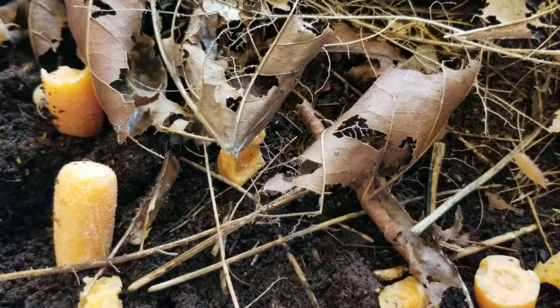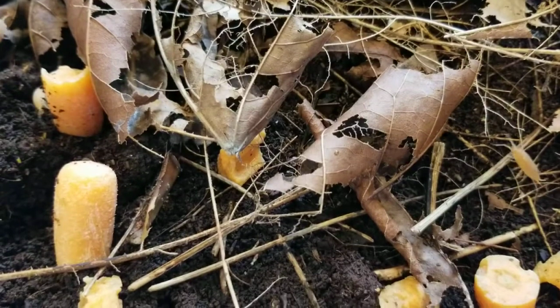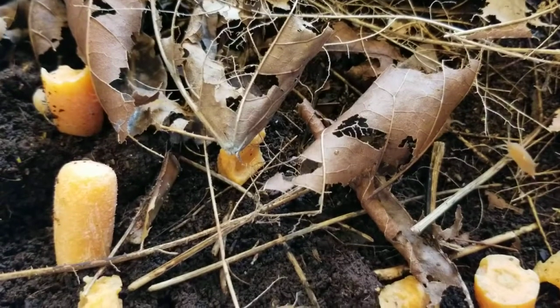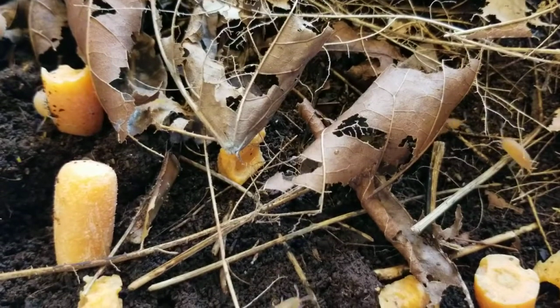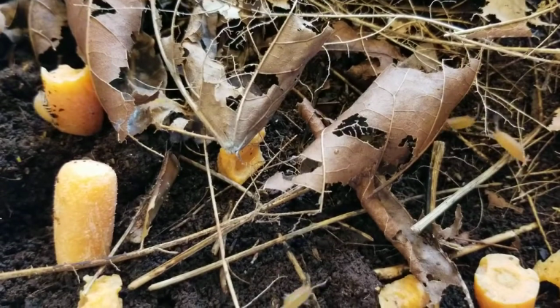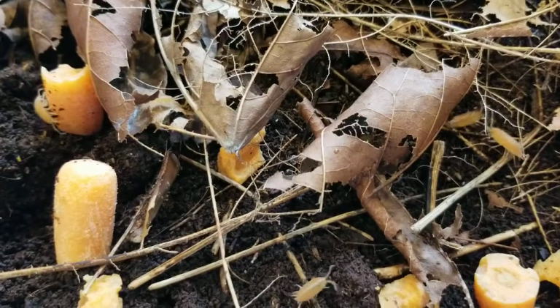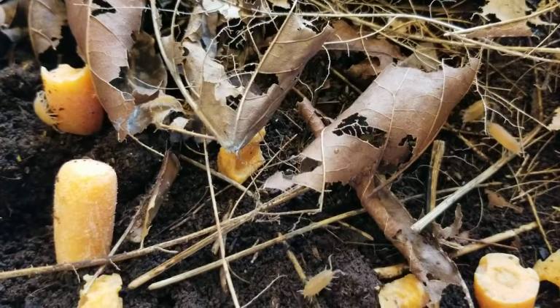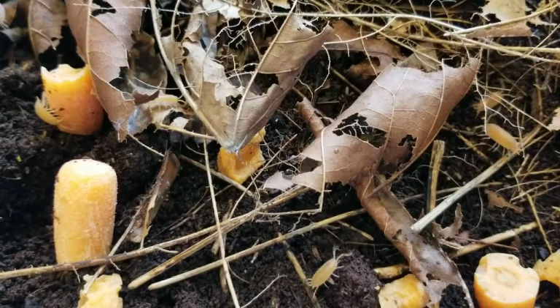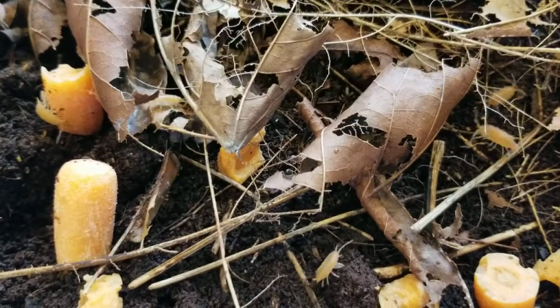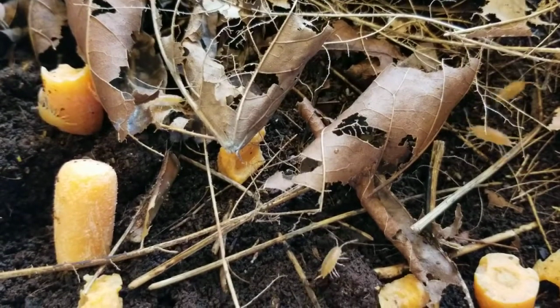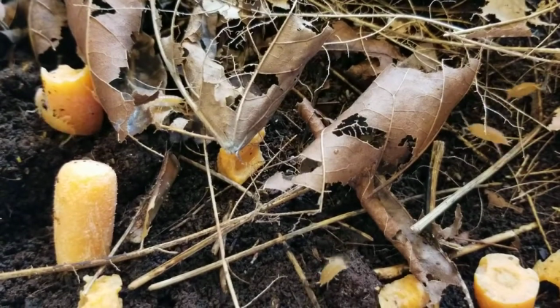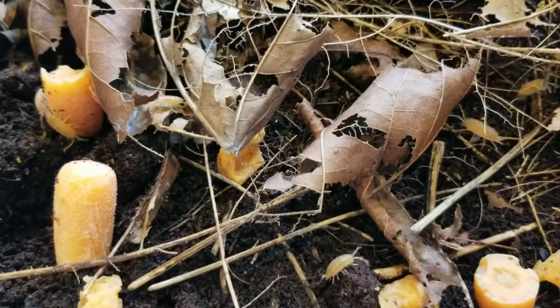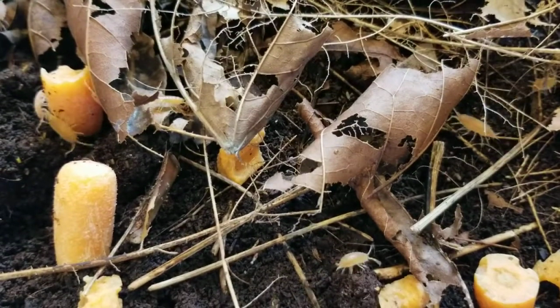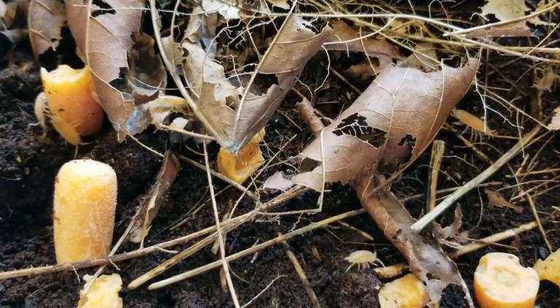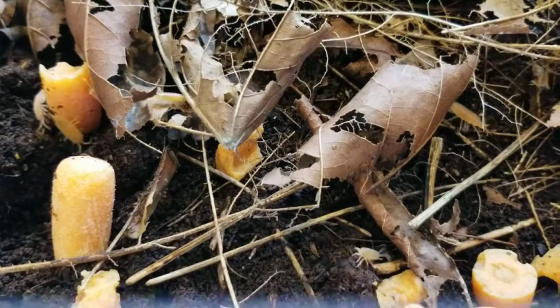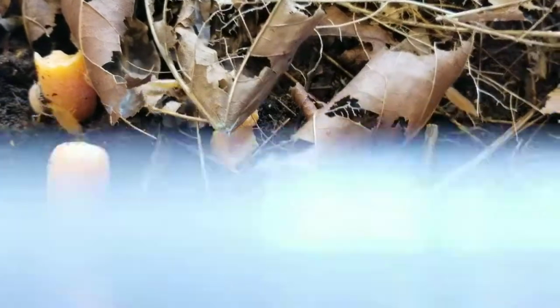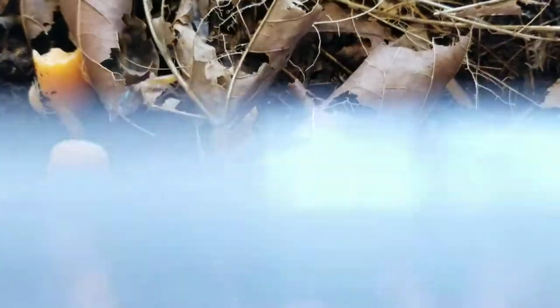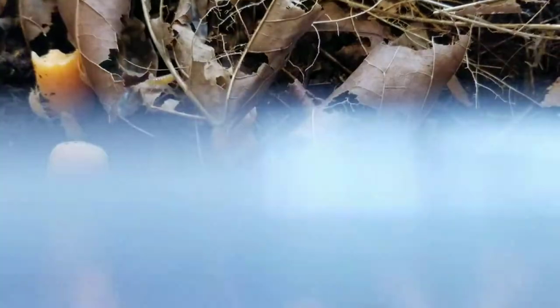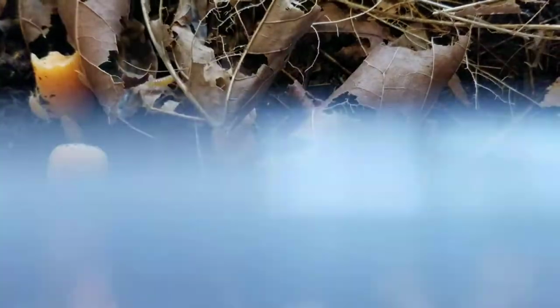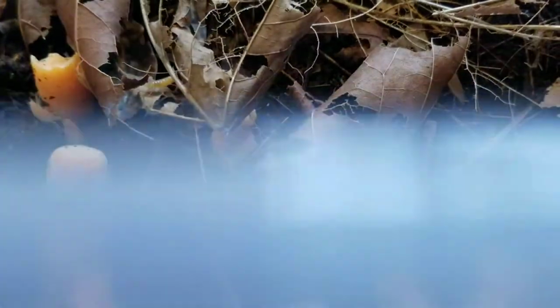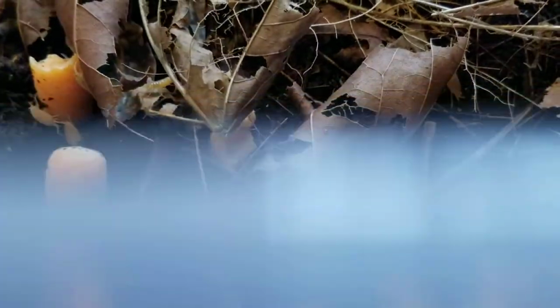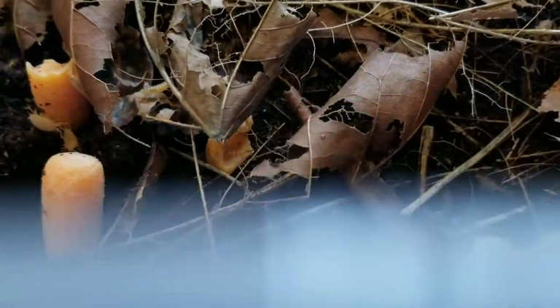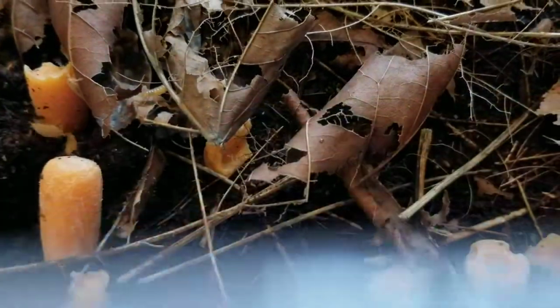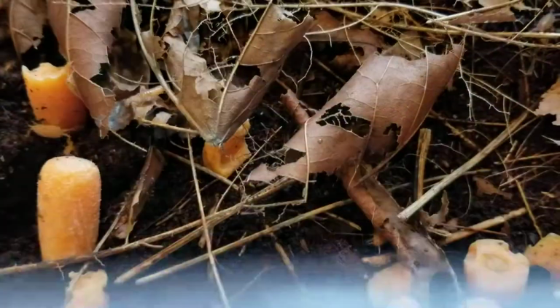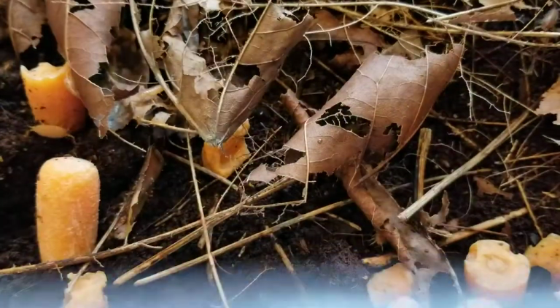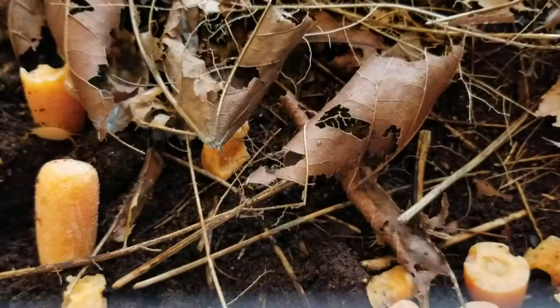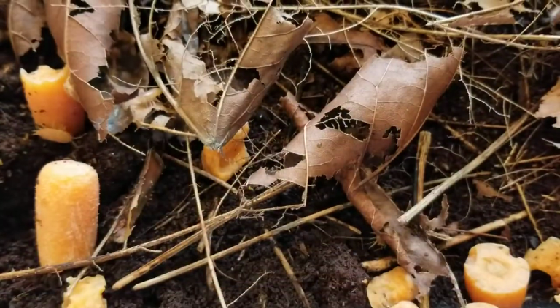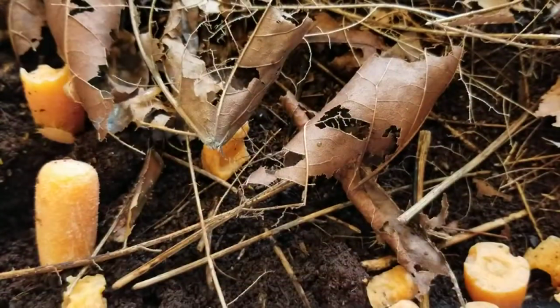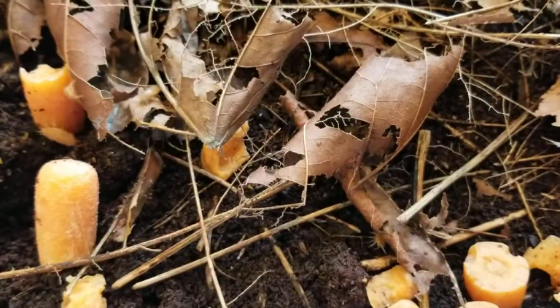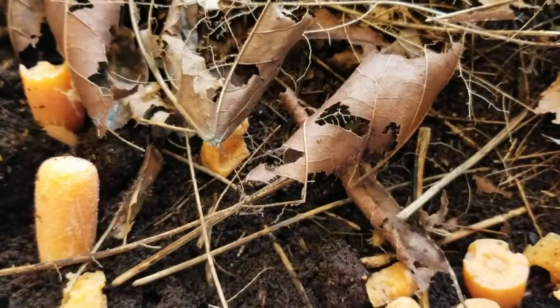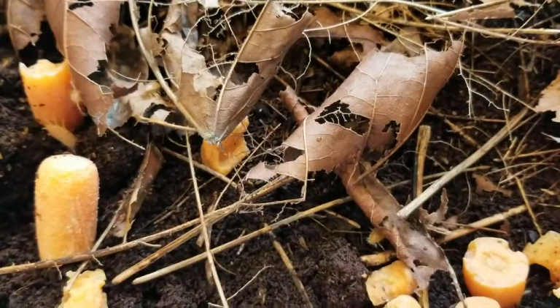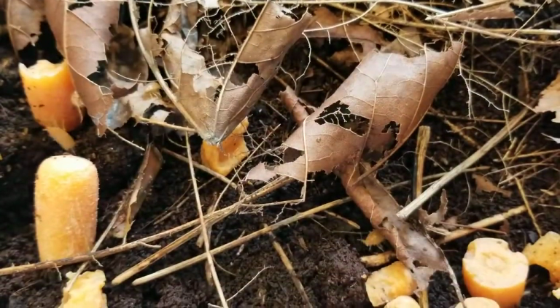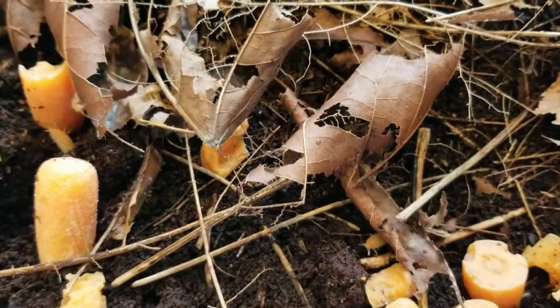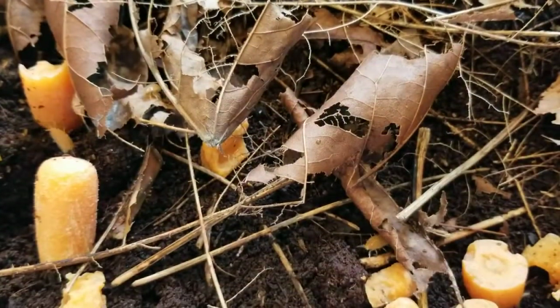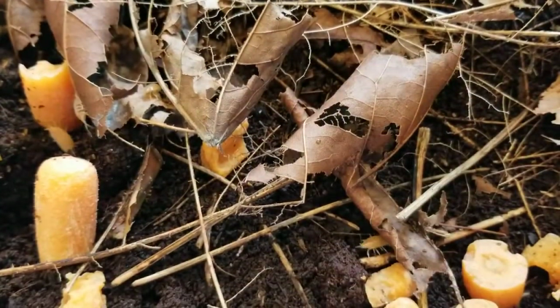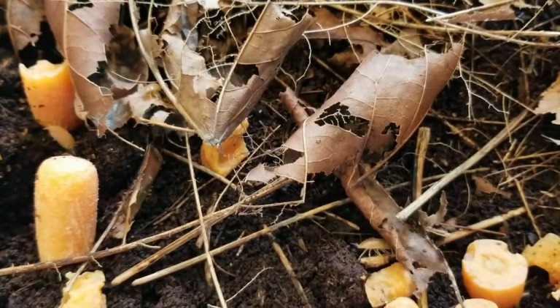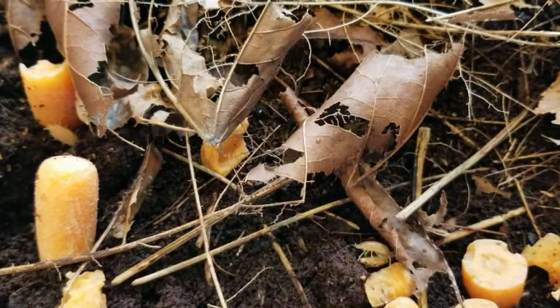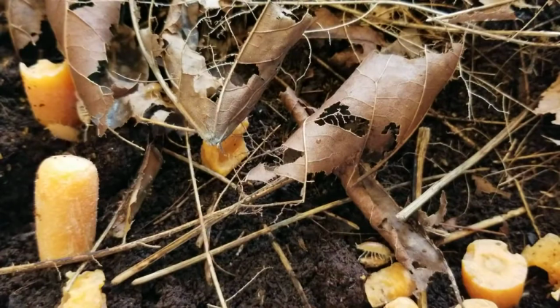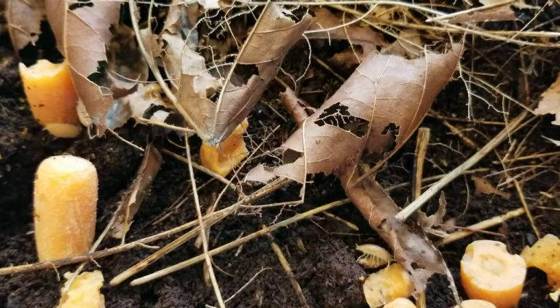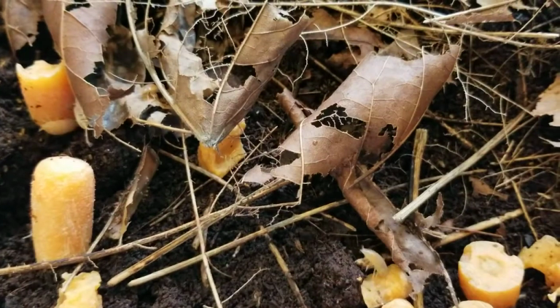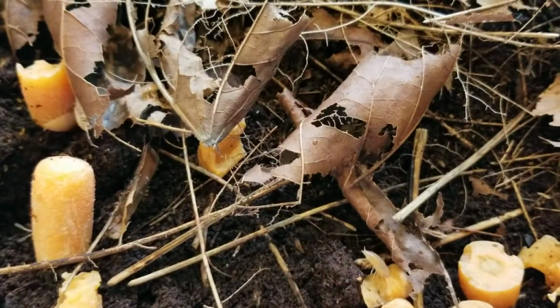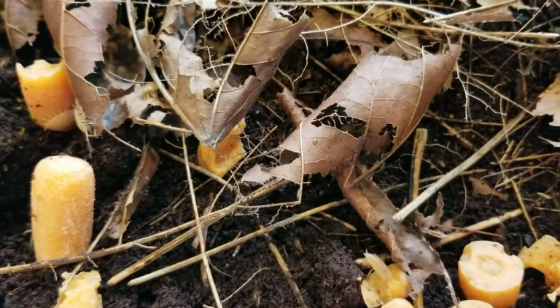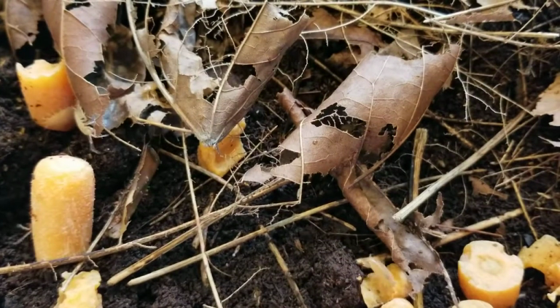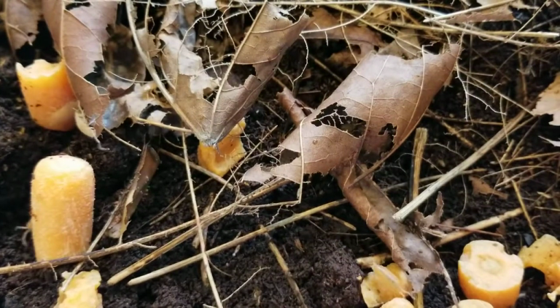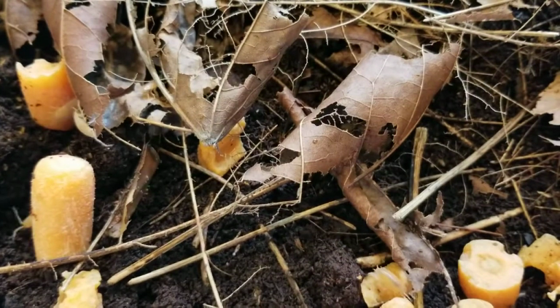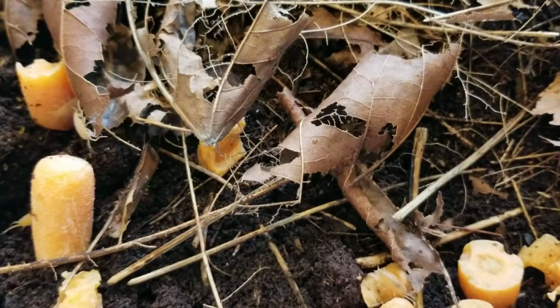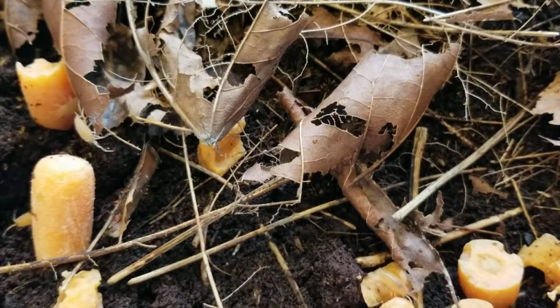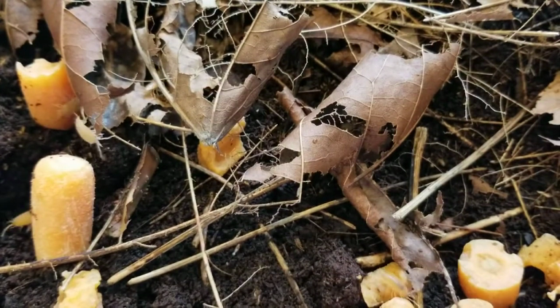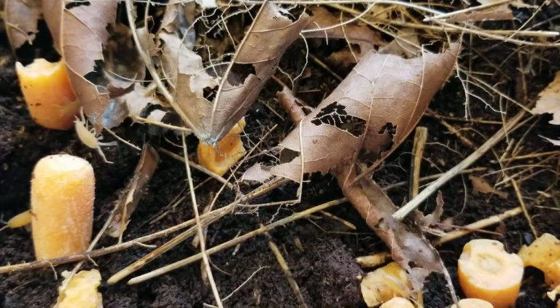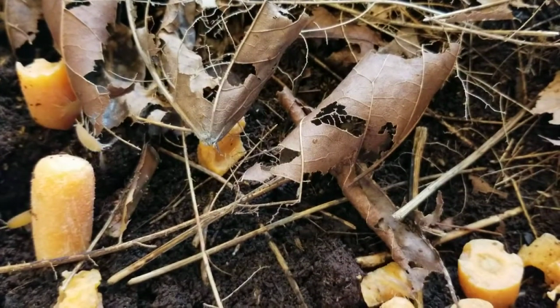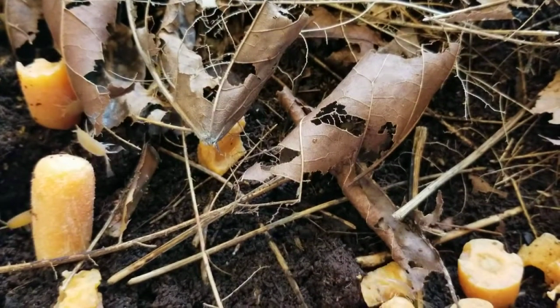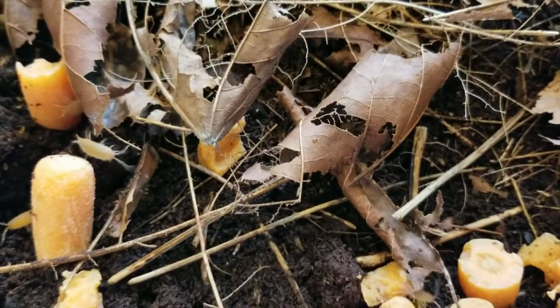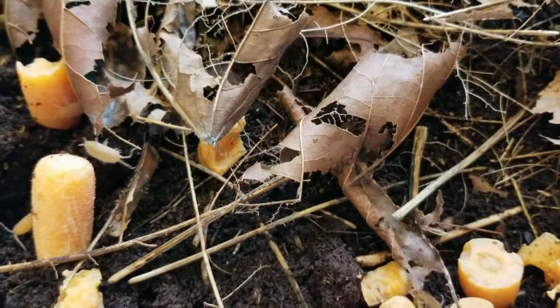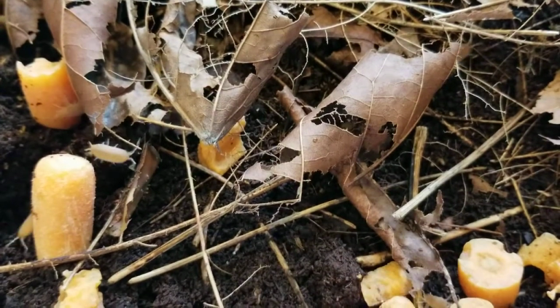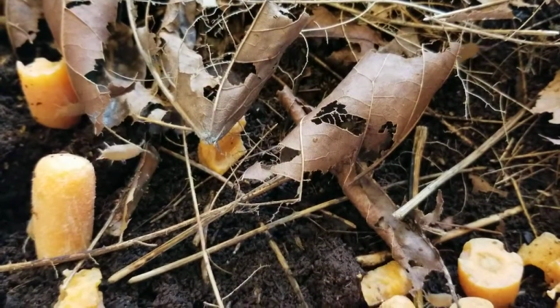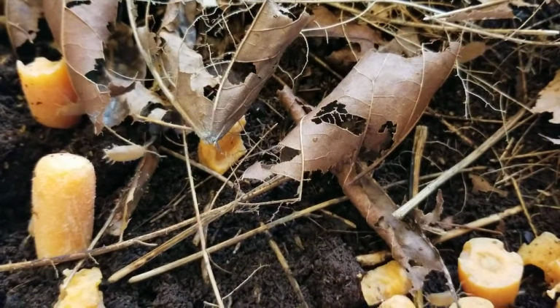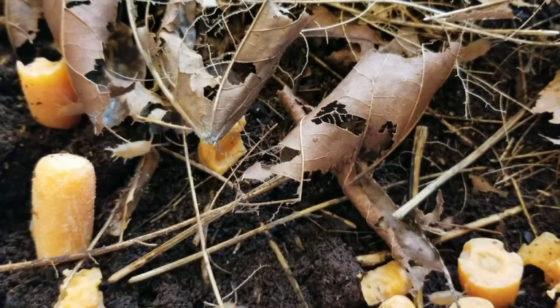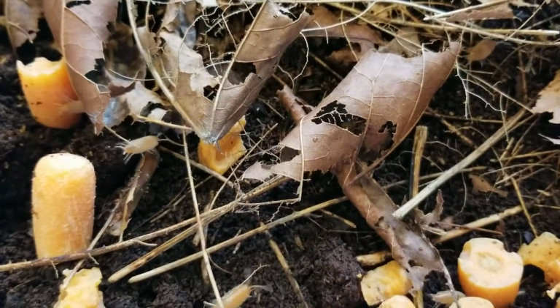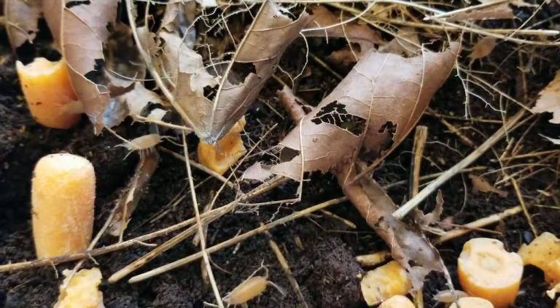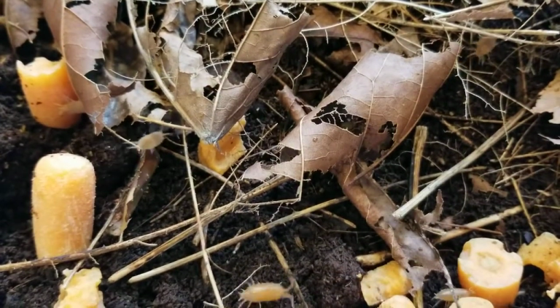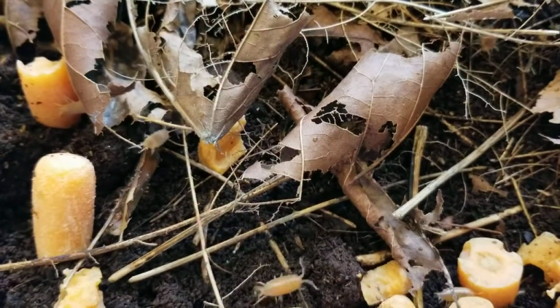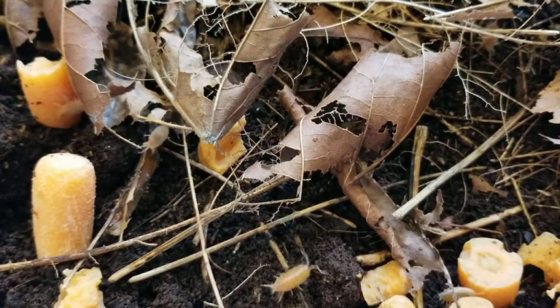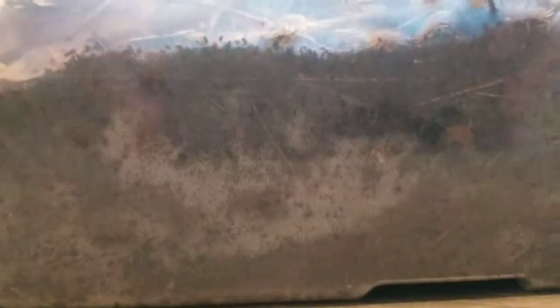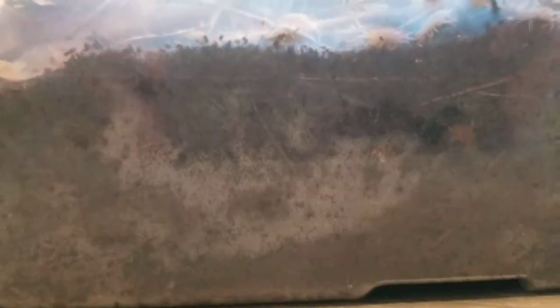Hey everybody, so today I'm going to be teaching you guys how to take care of isopods, also known as roly-polies. So let's just get right to it.